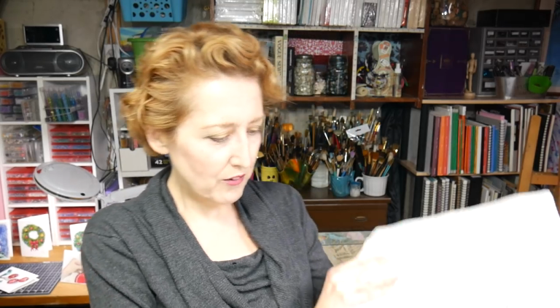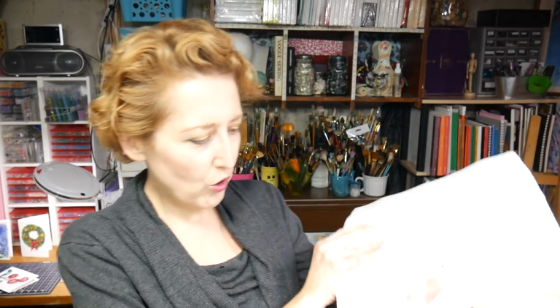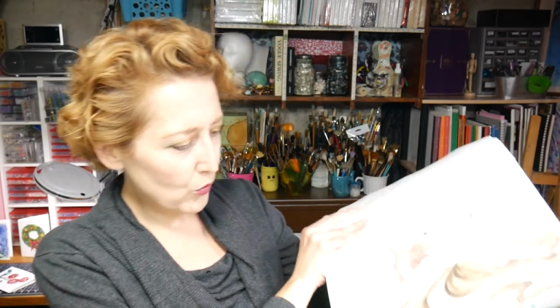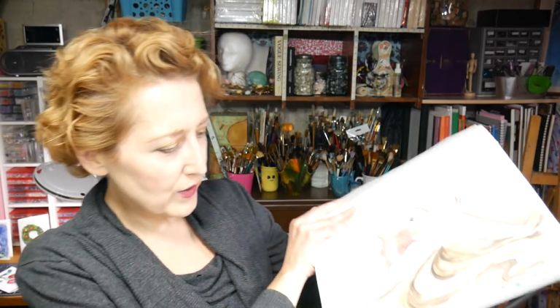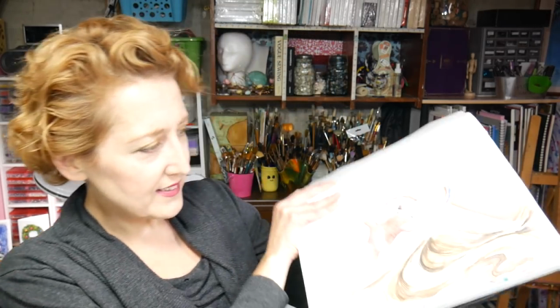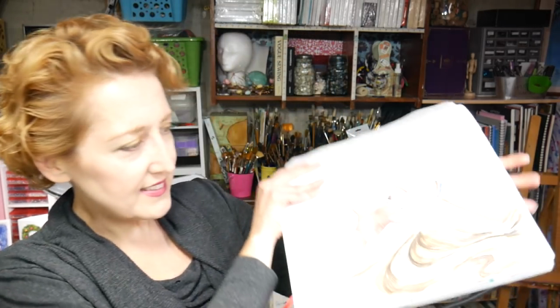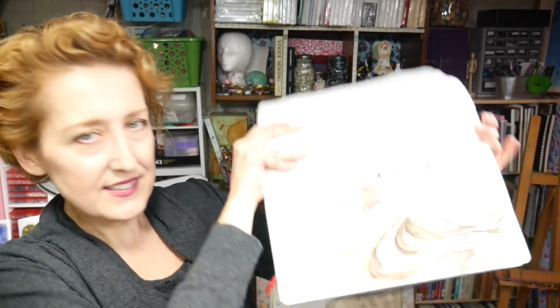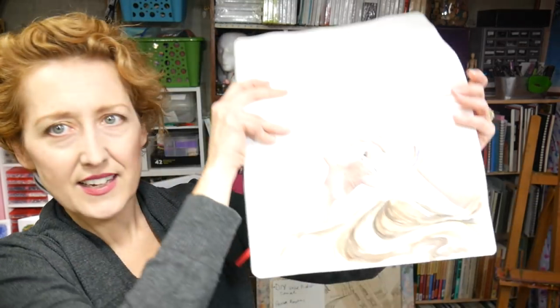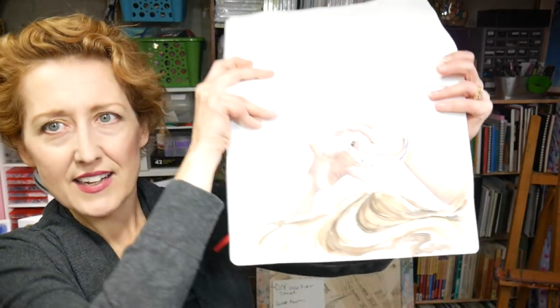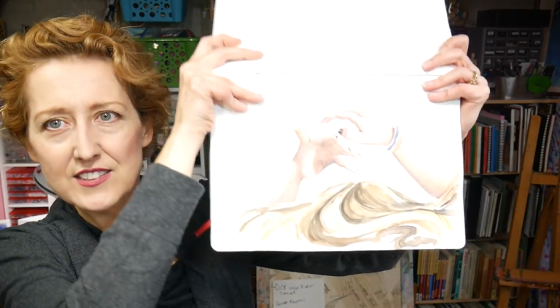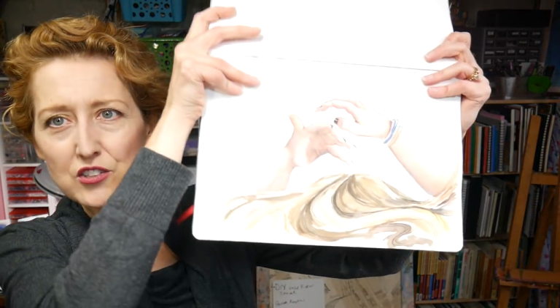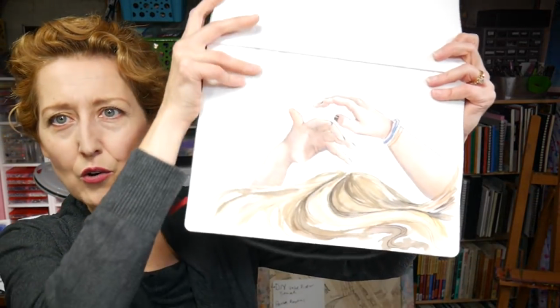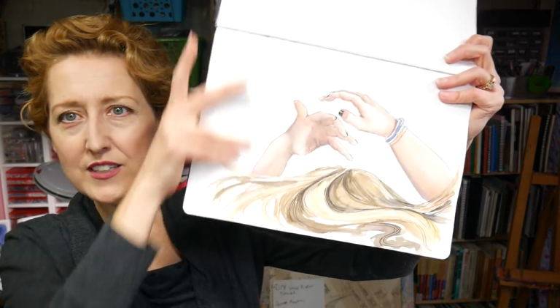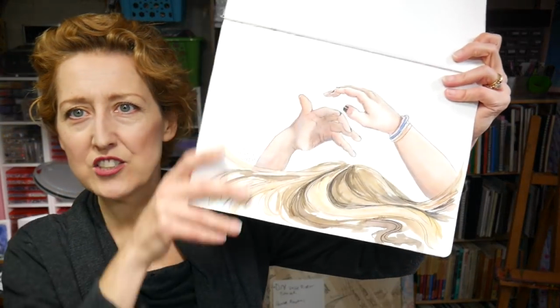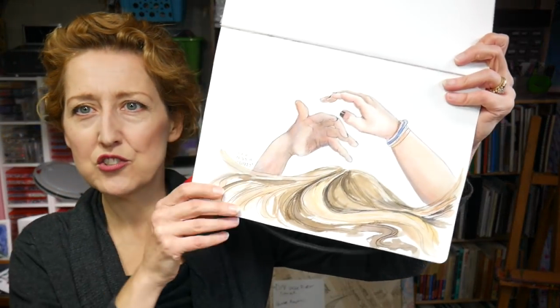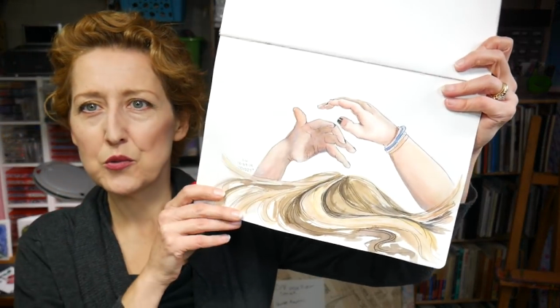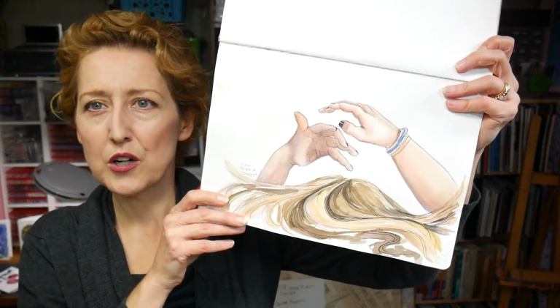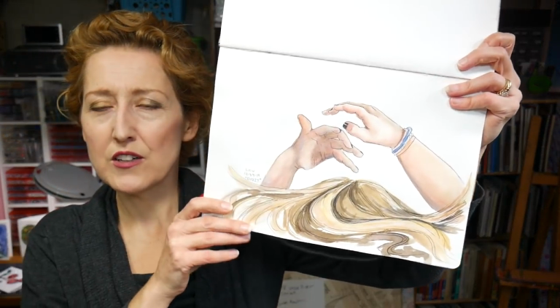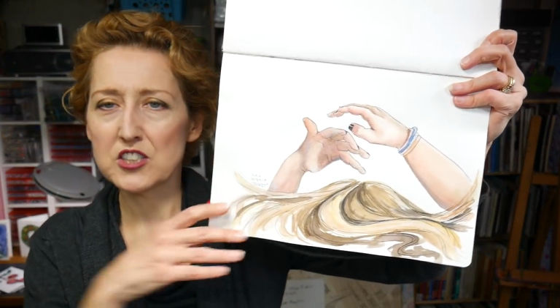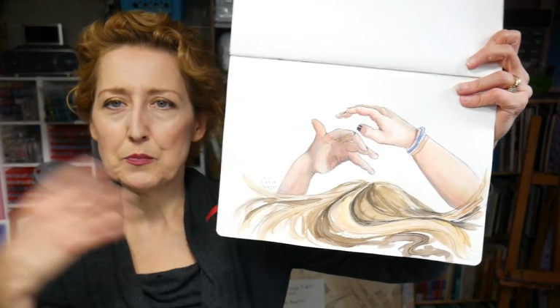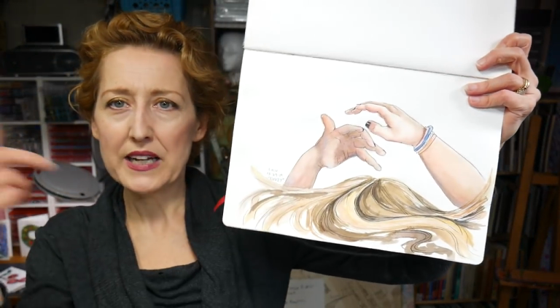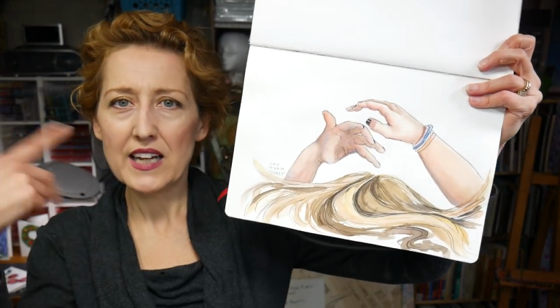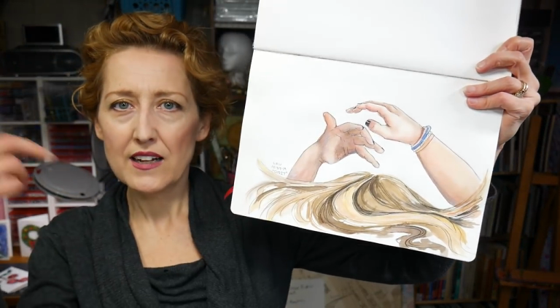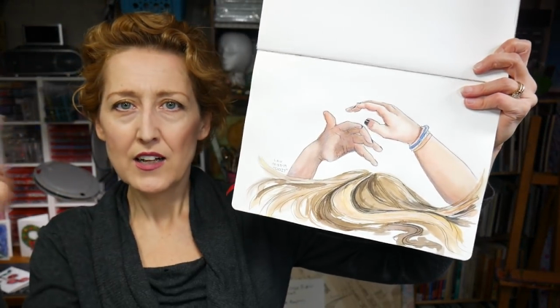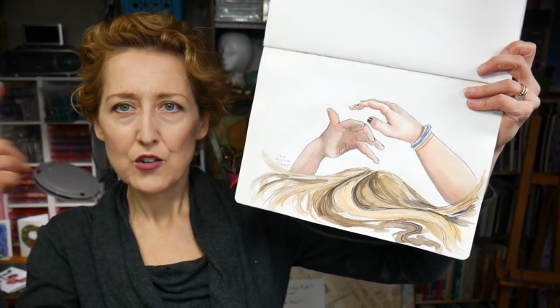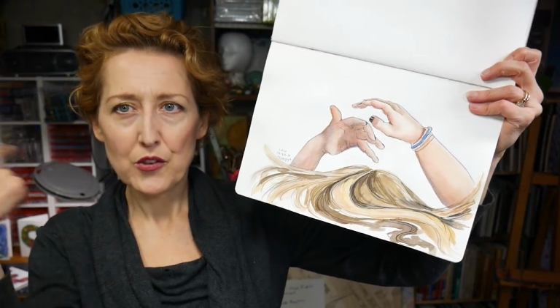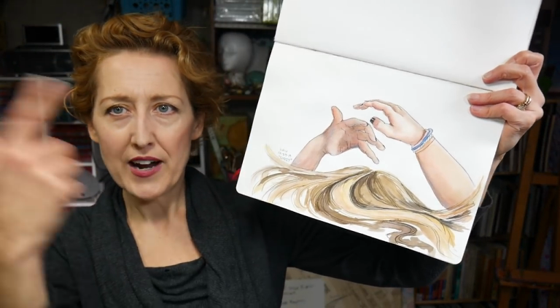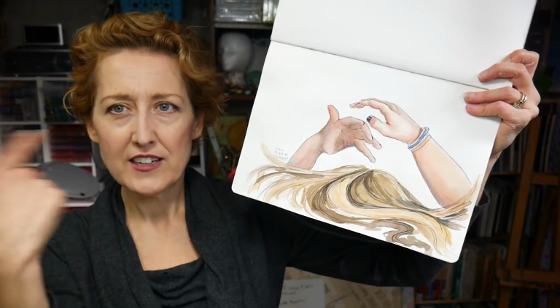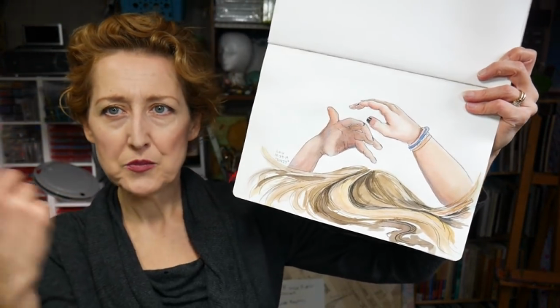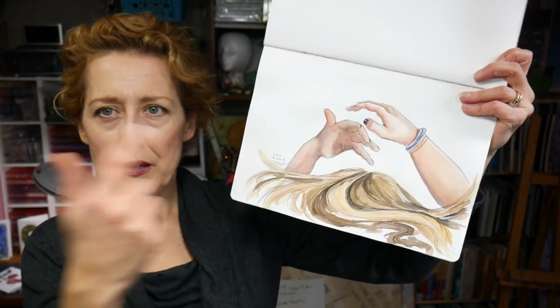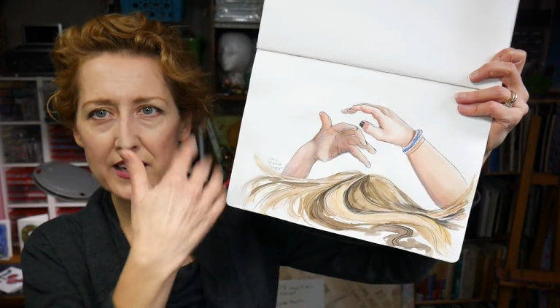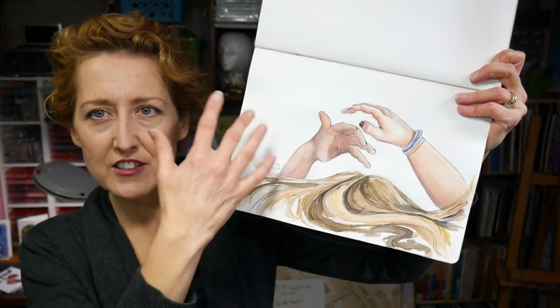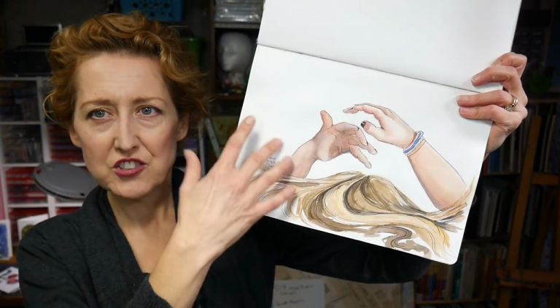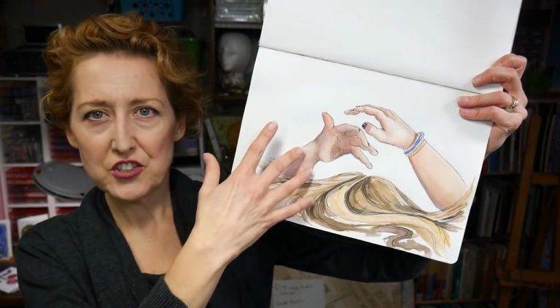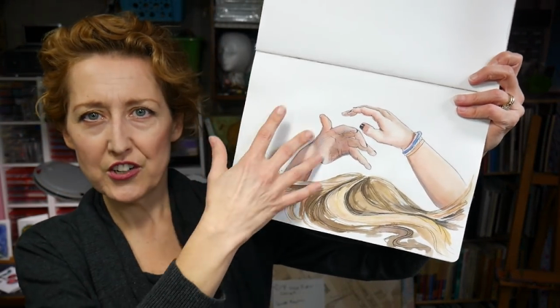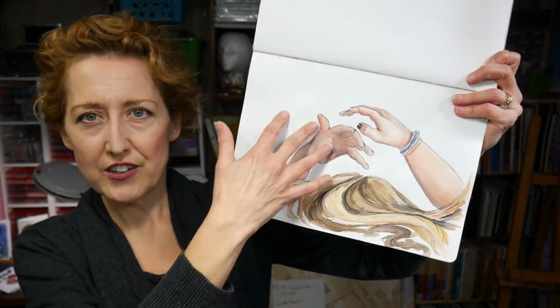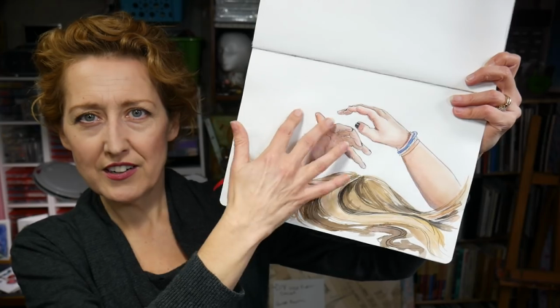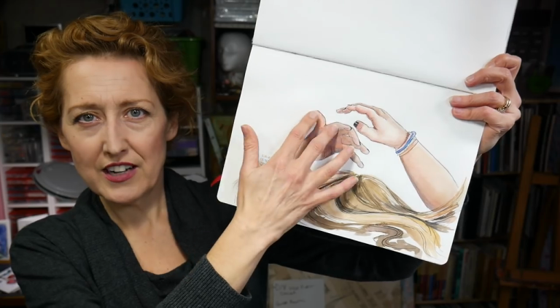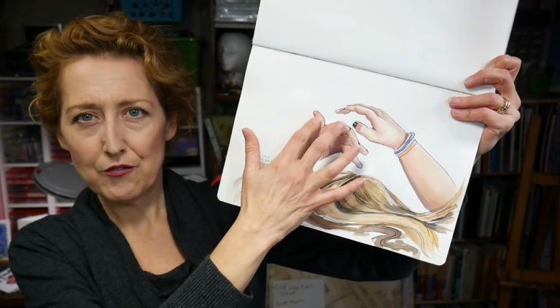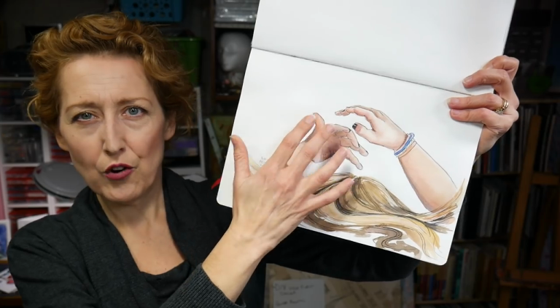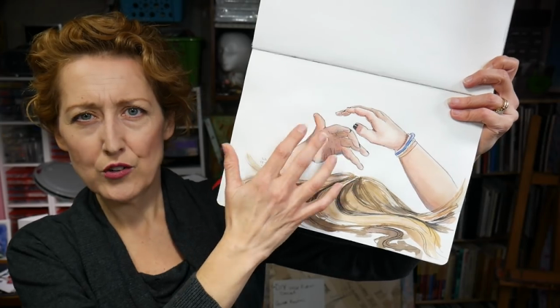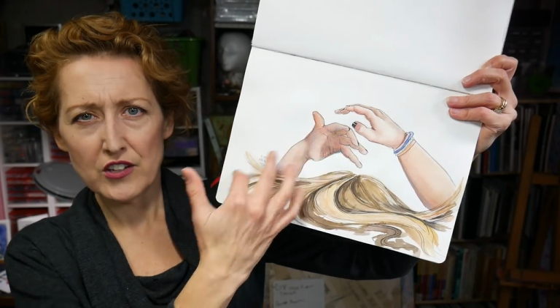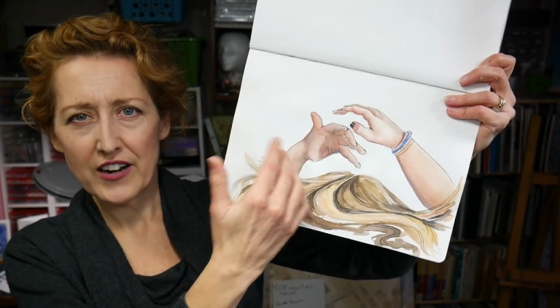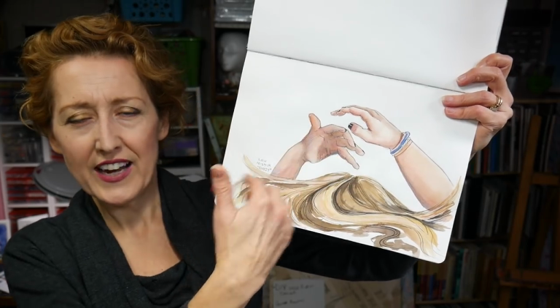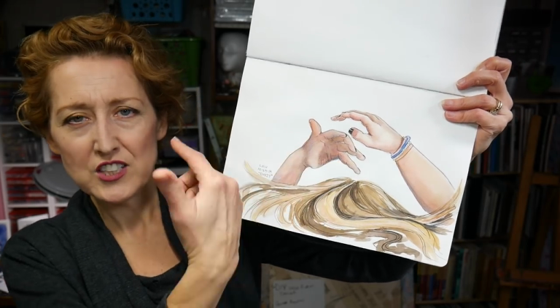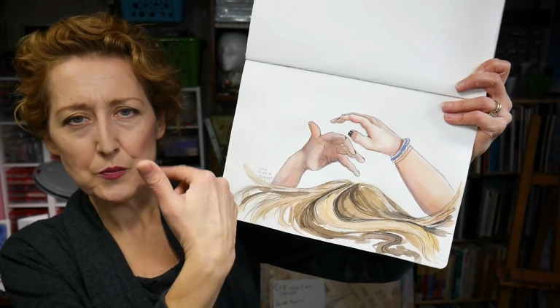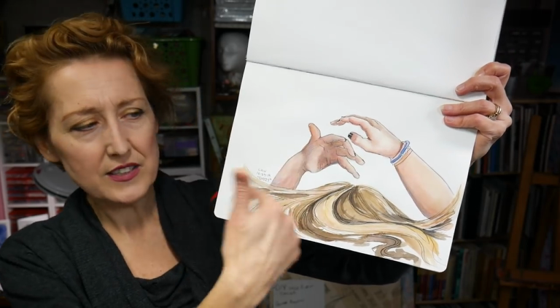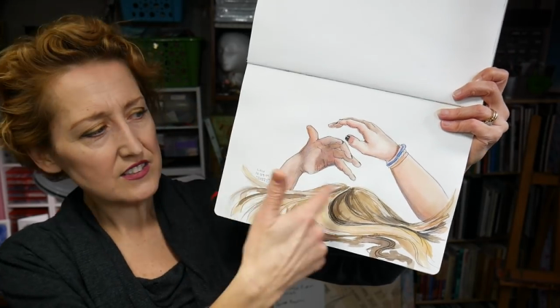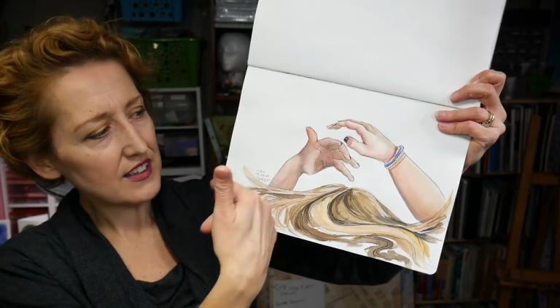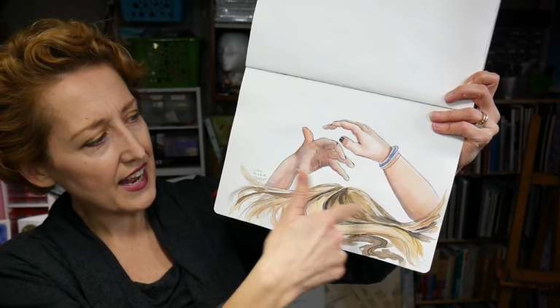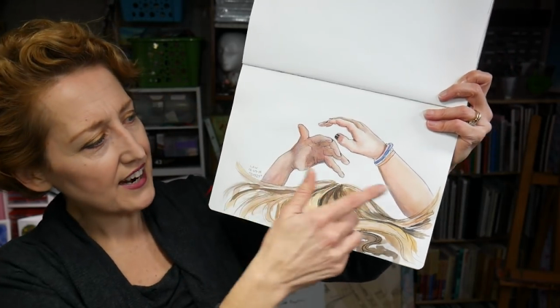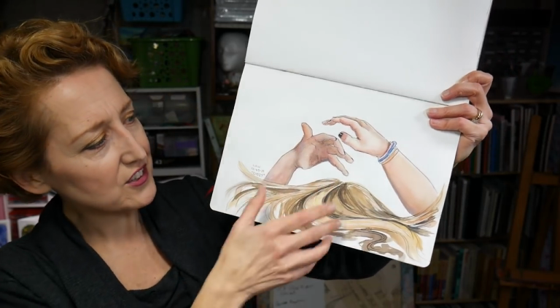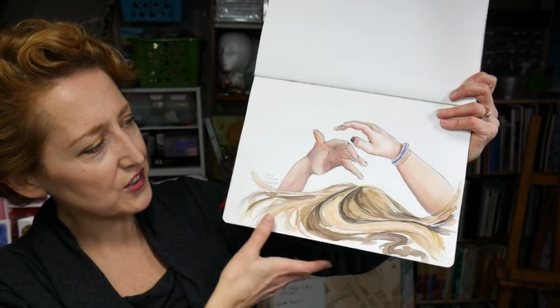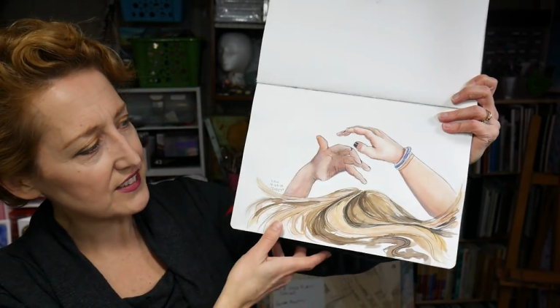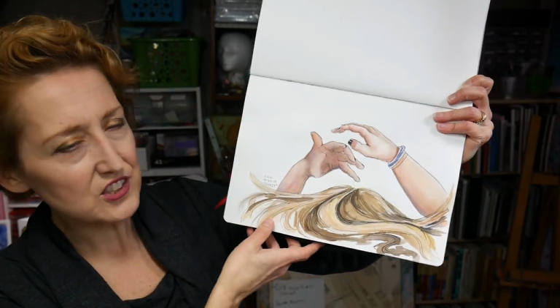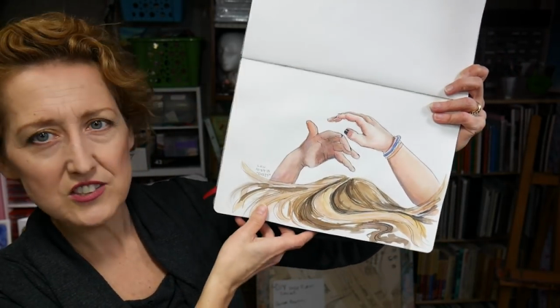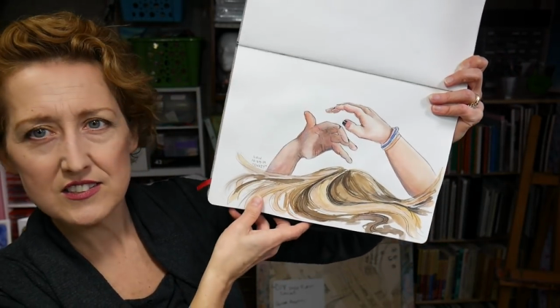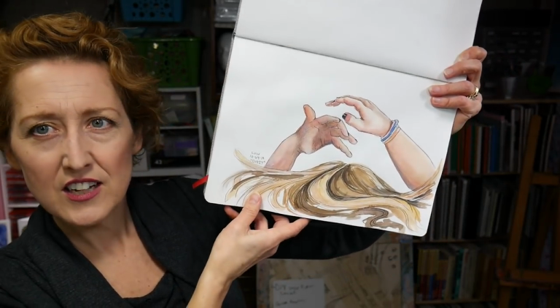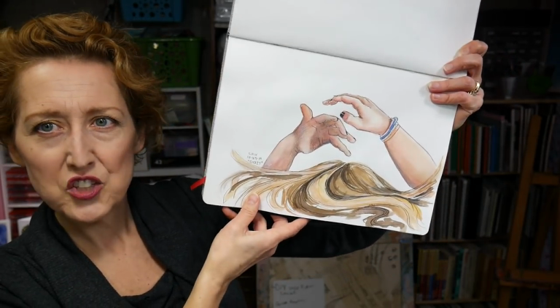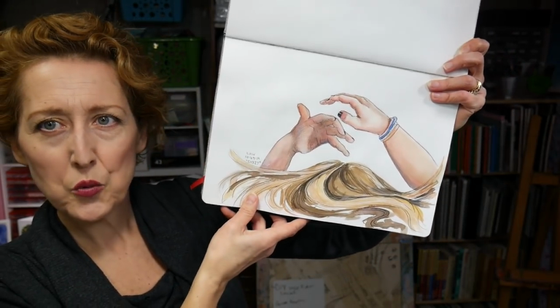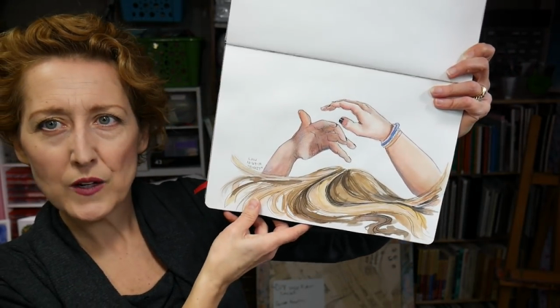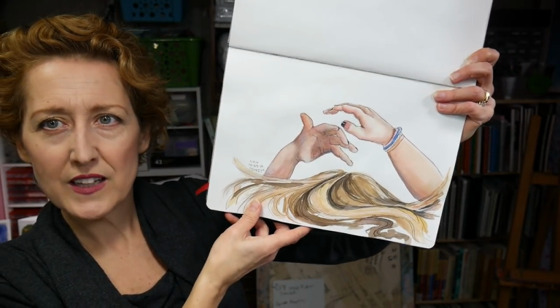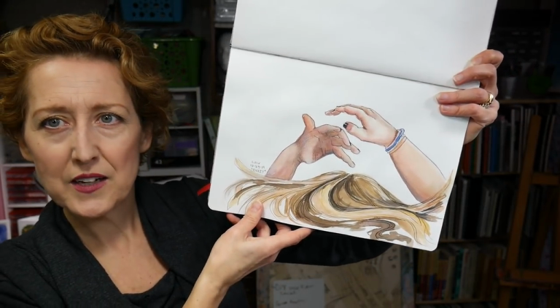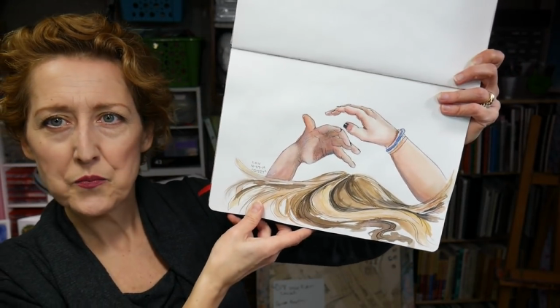Day twenty-four was 'dizzy,' so I just drew a girl spinning with her hair spinning, and kind of focused on her hands but captured enough of the hair so you can see she's twirling.